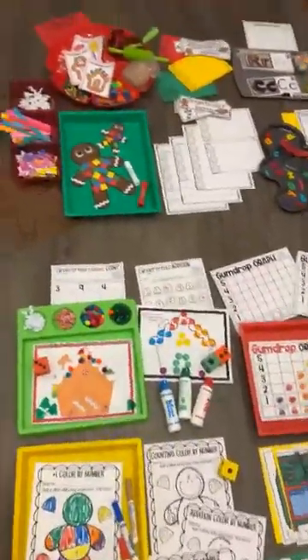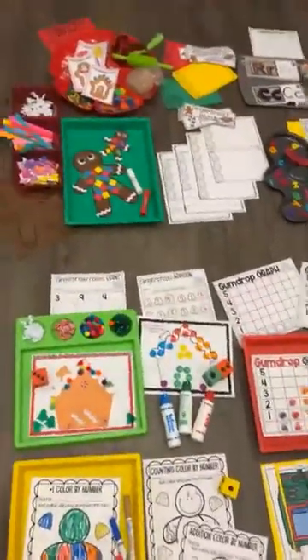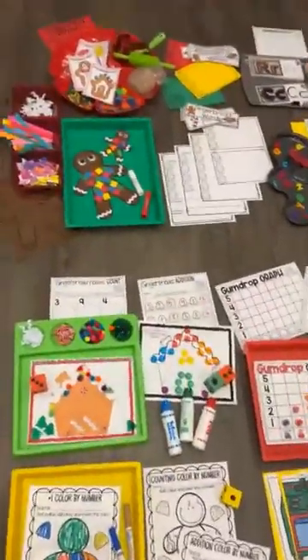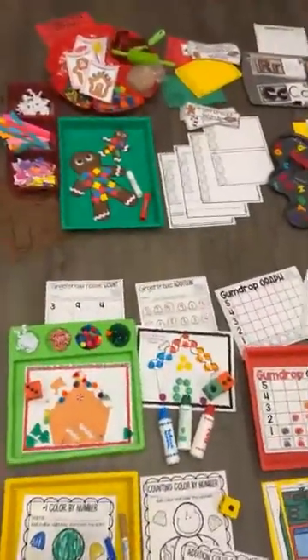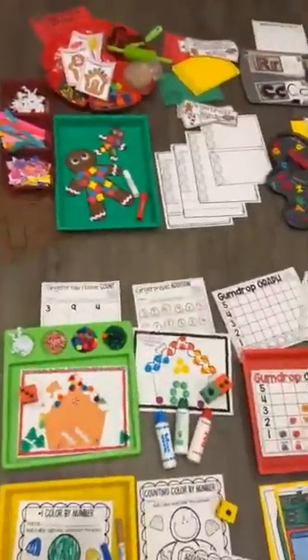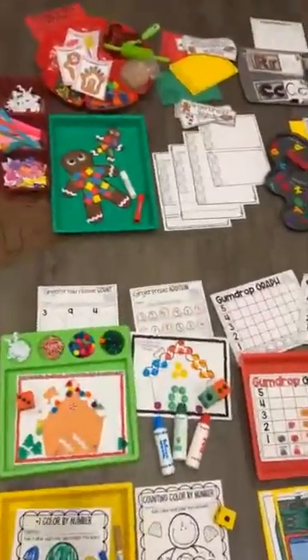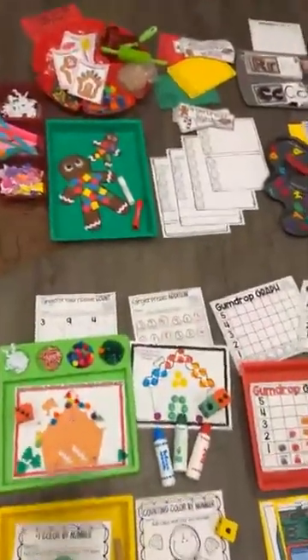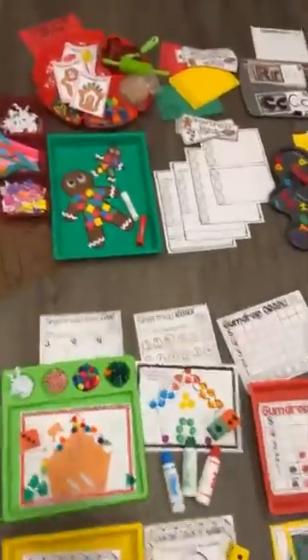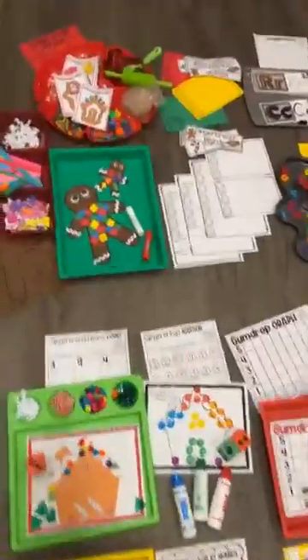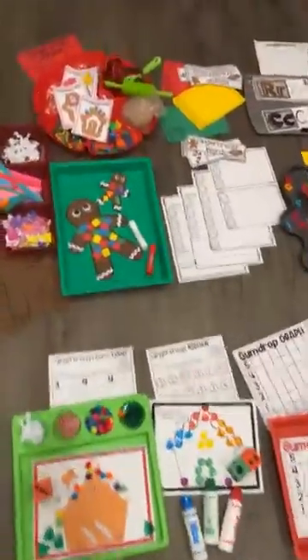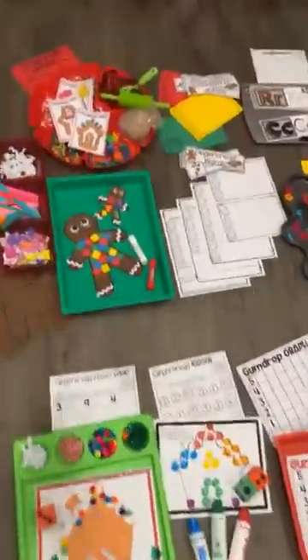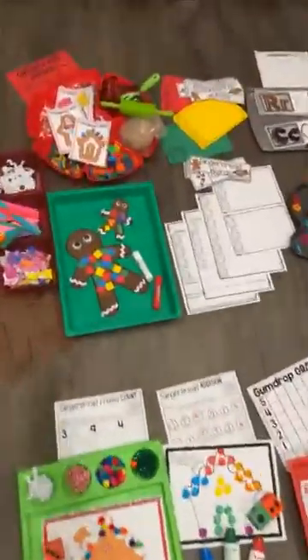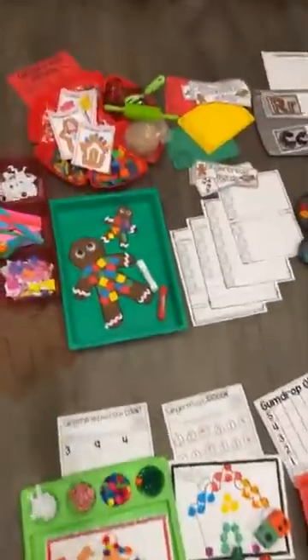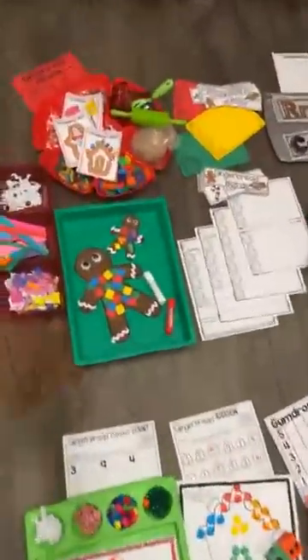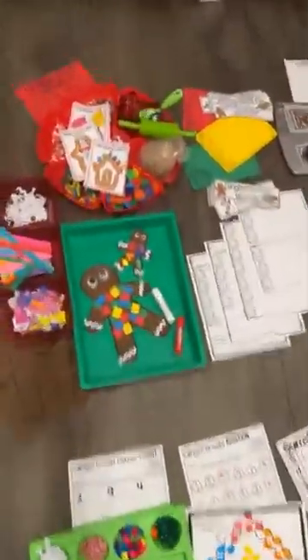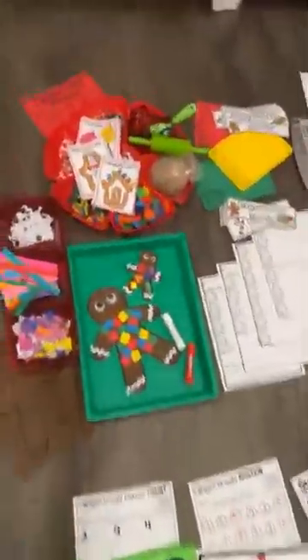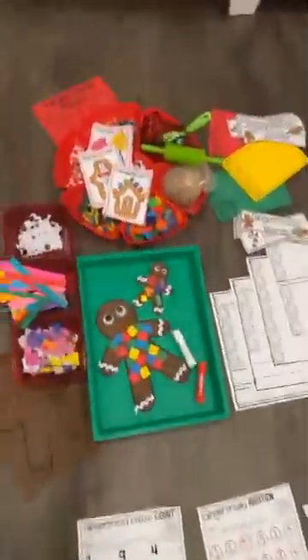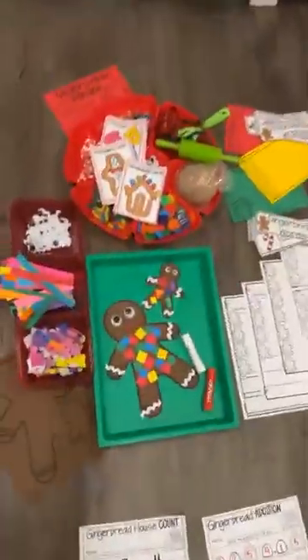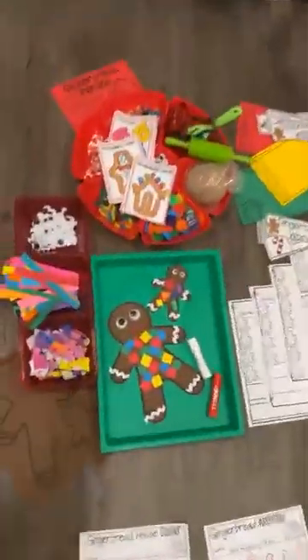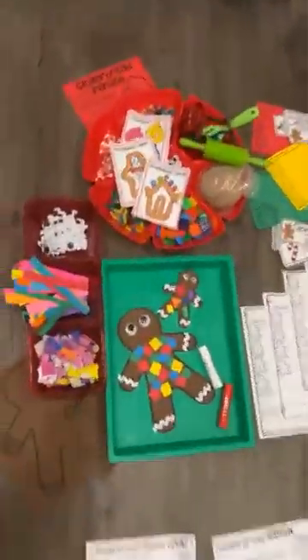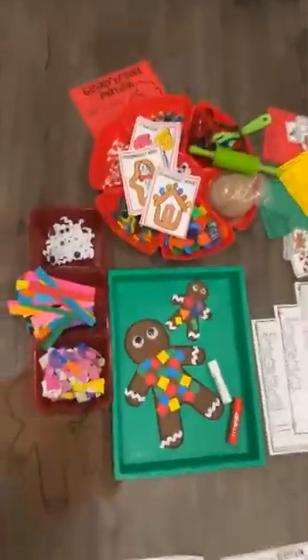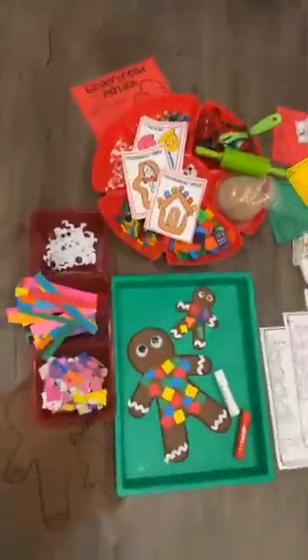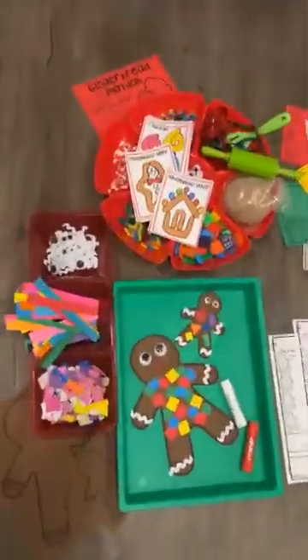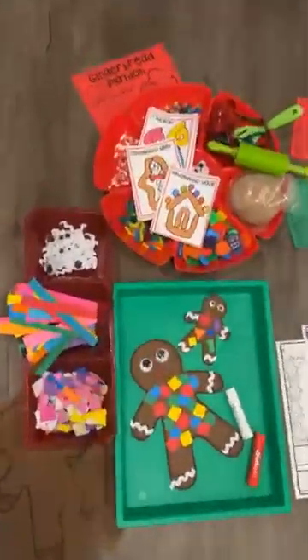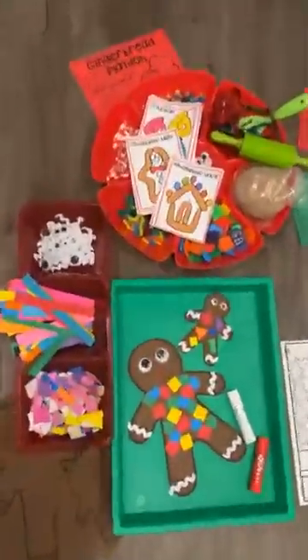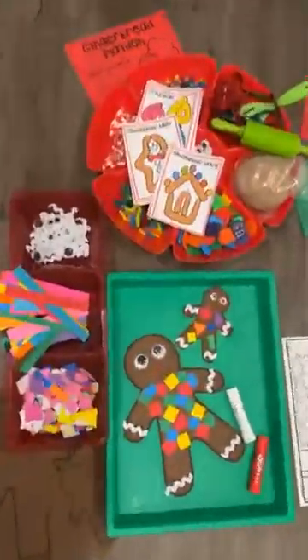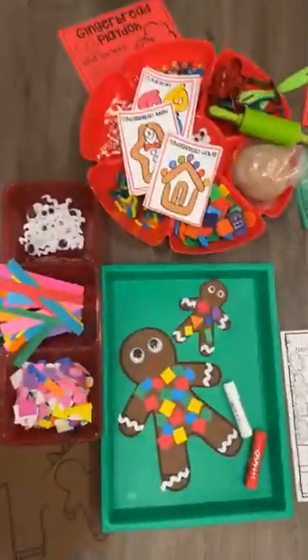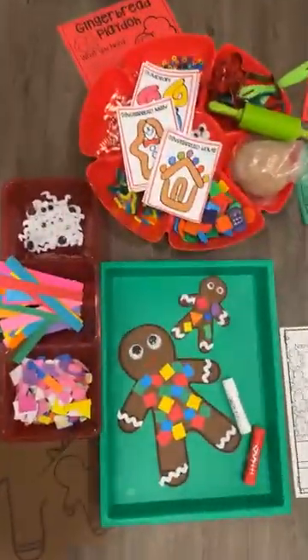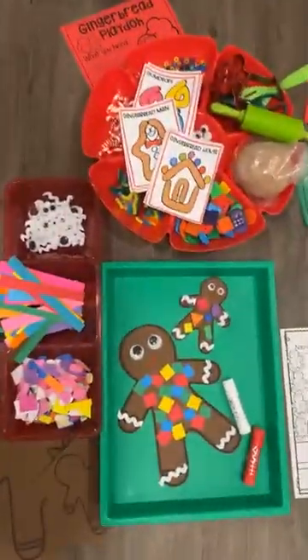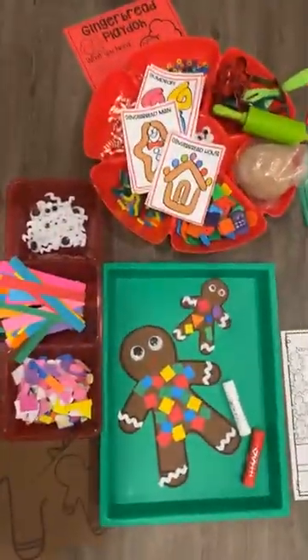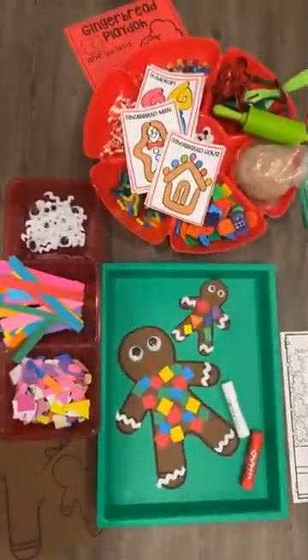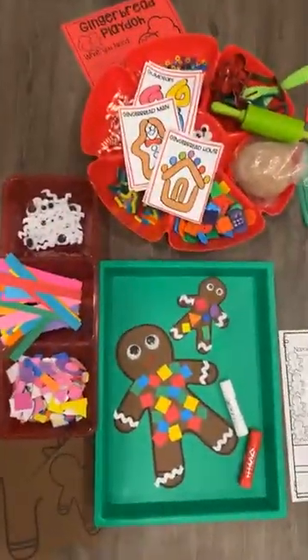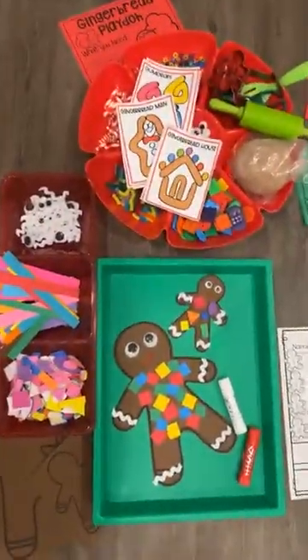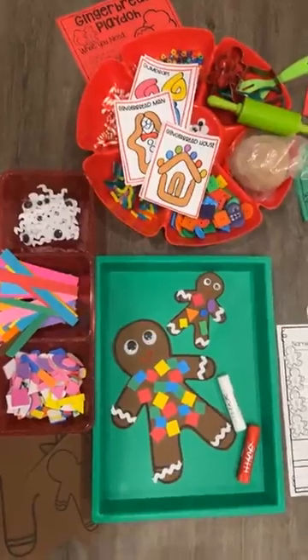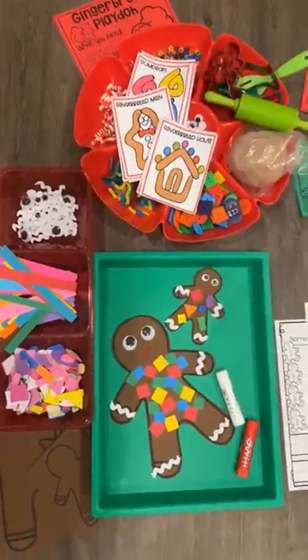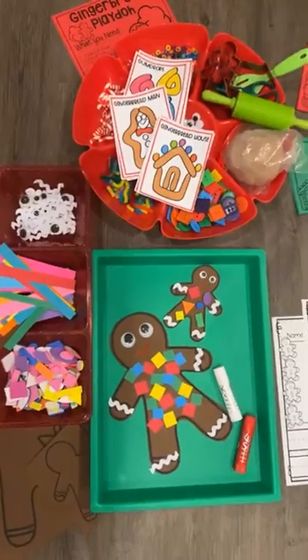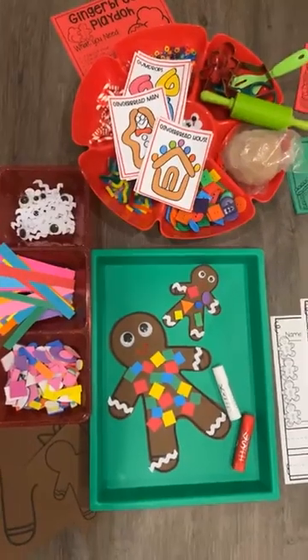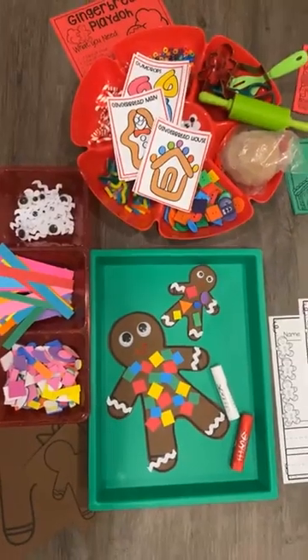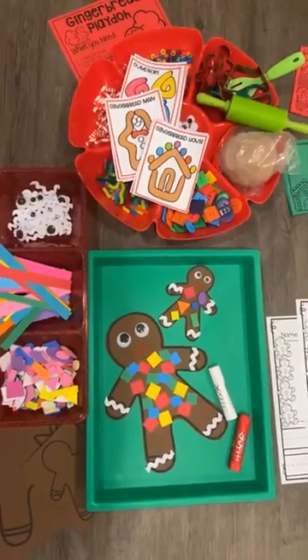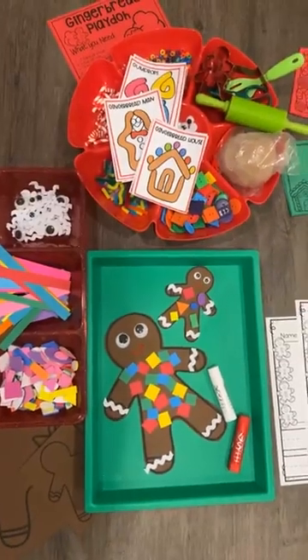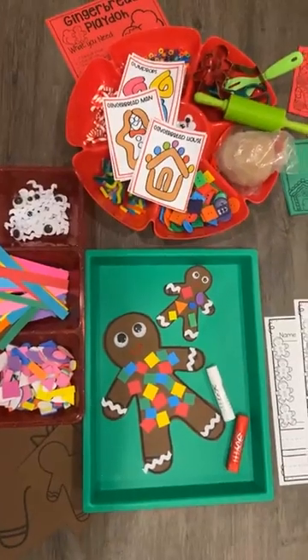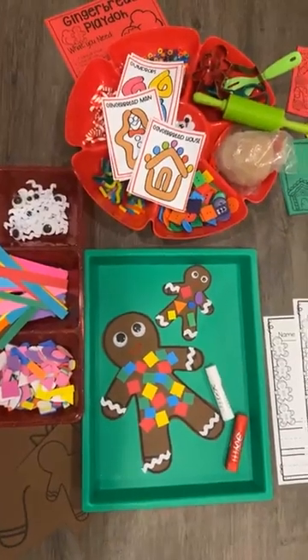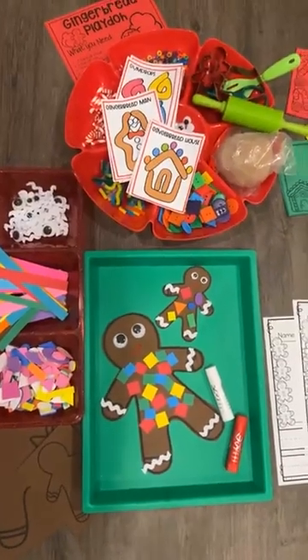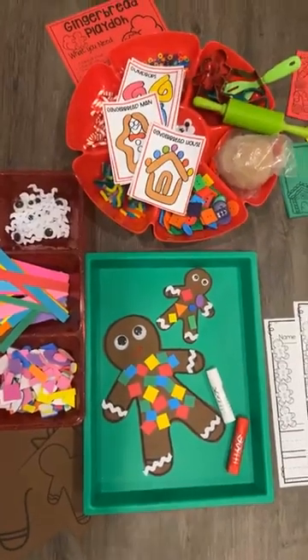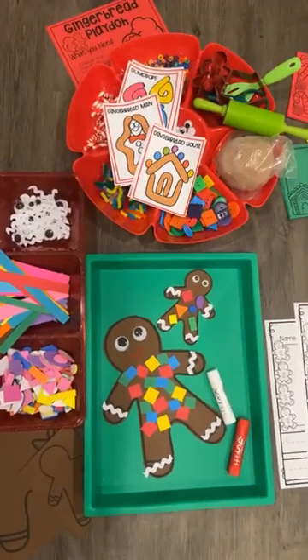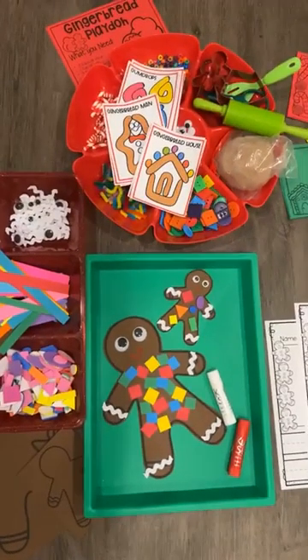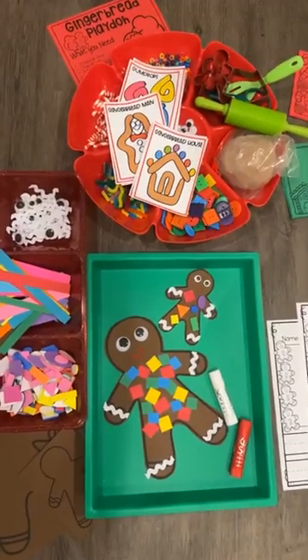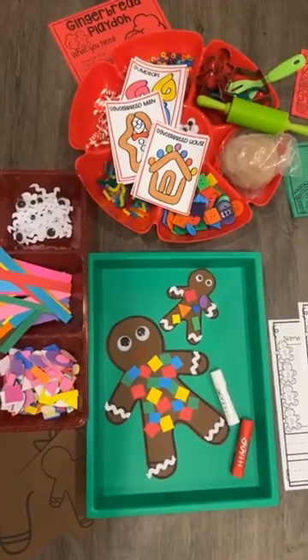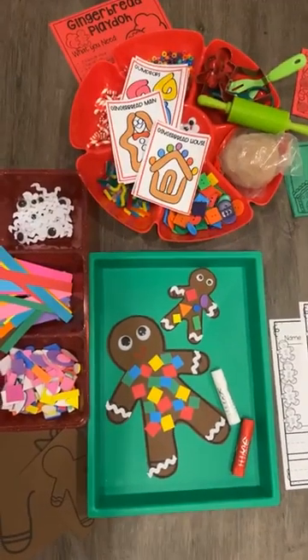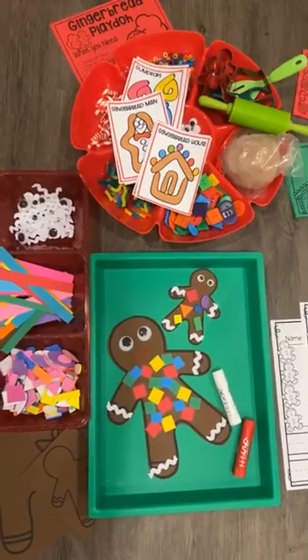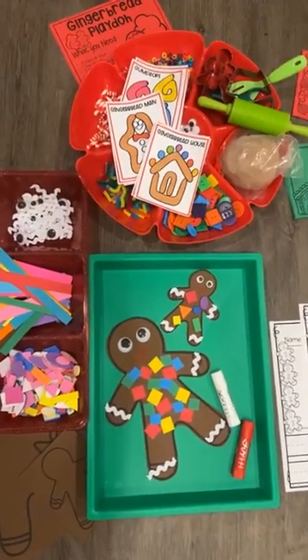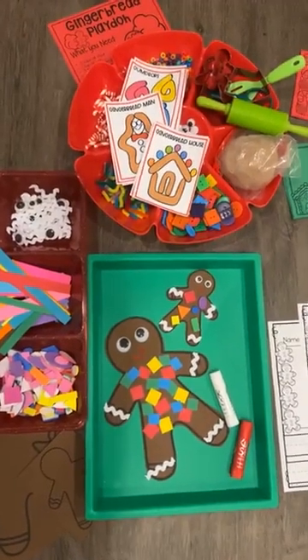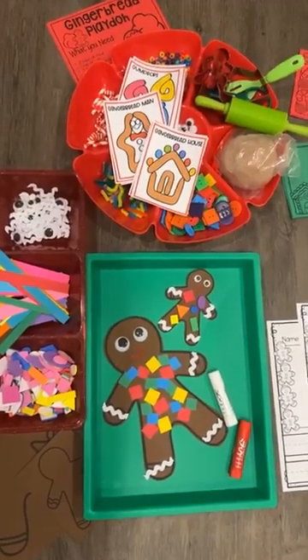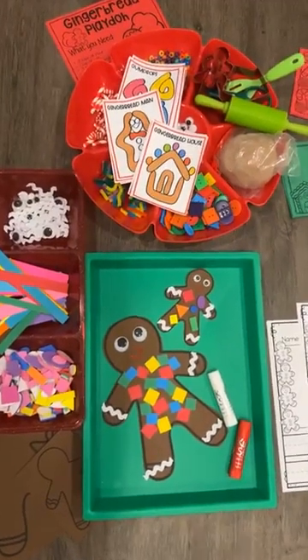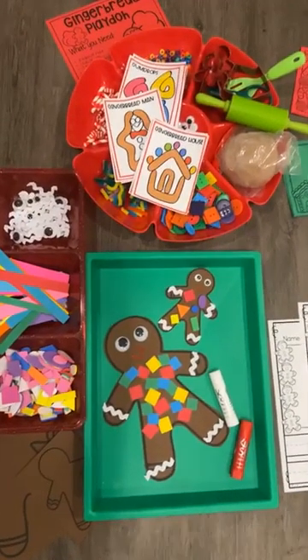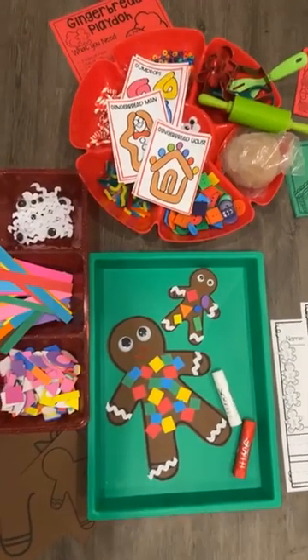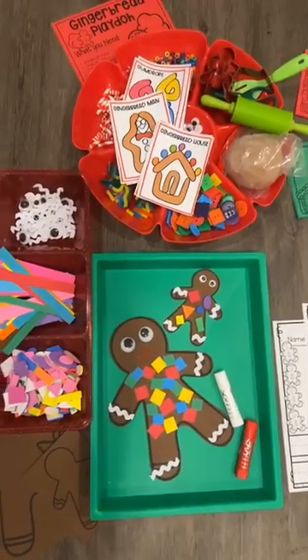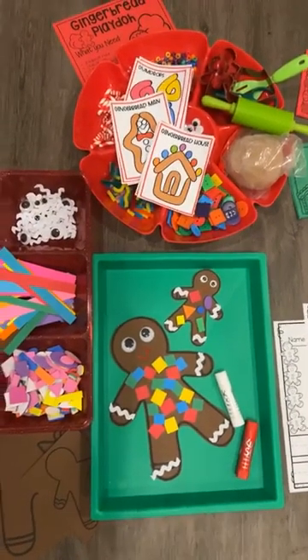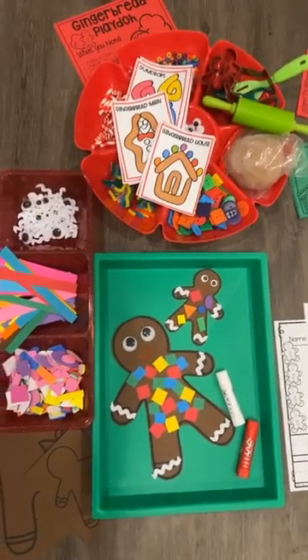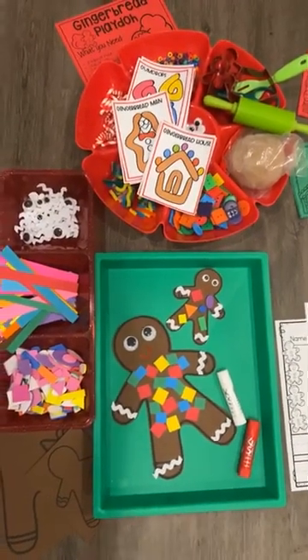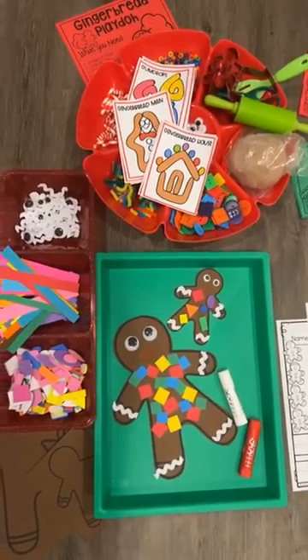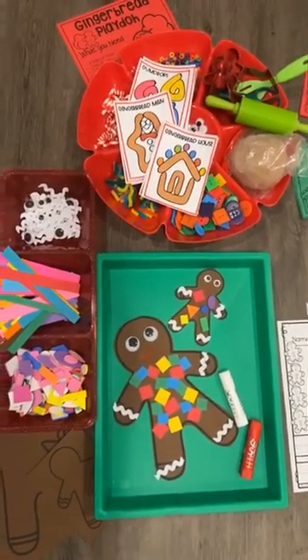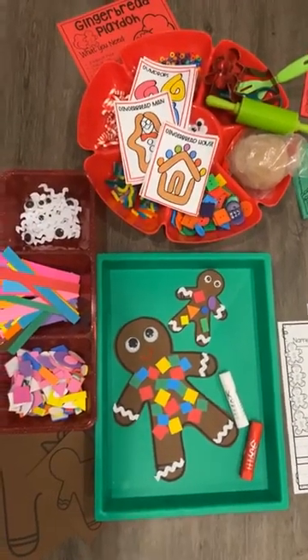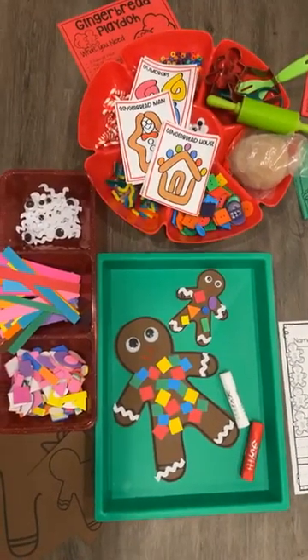It has labels, there are teacher direction pages for each activity, as well as ideas for differentiation.